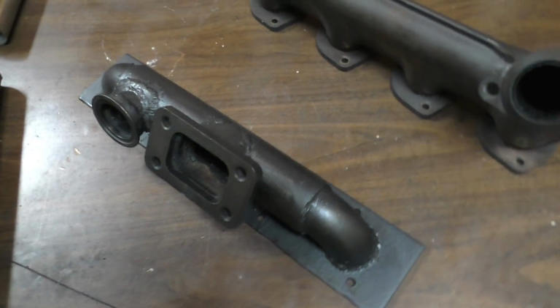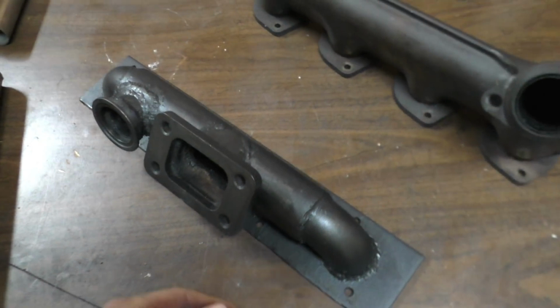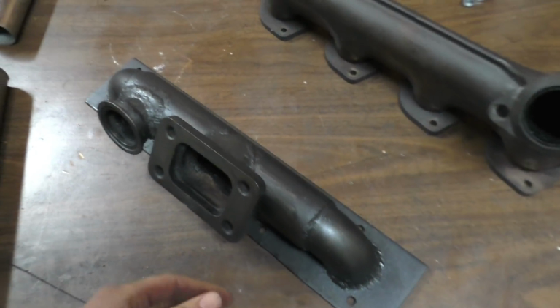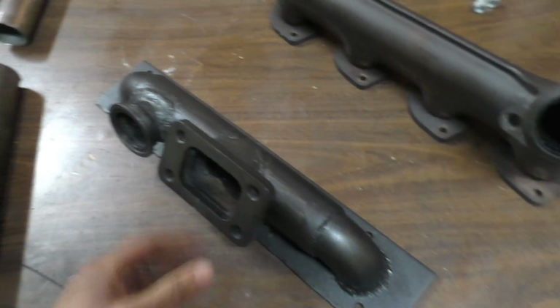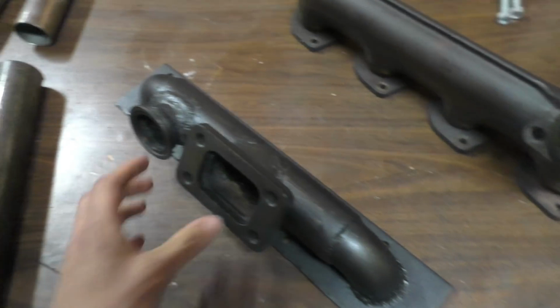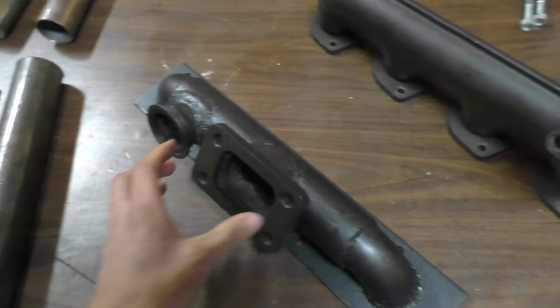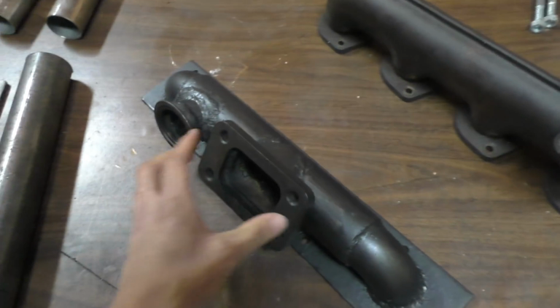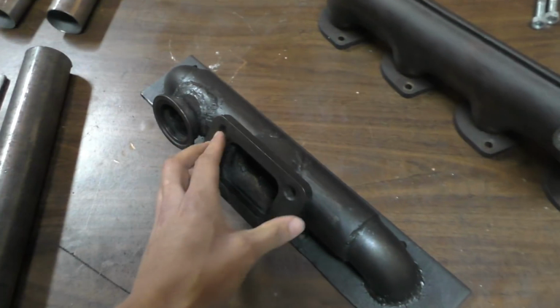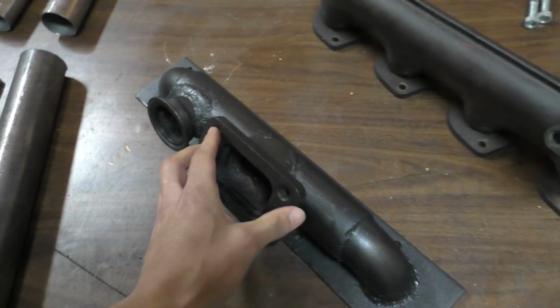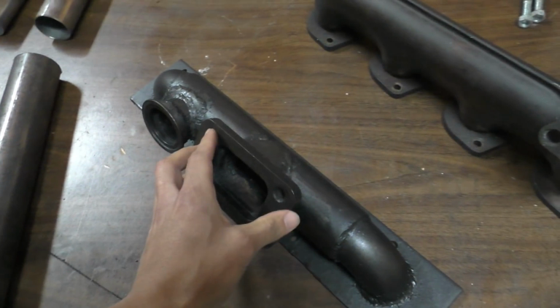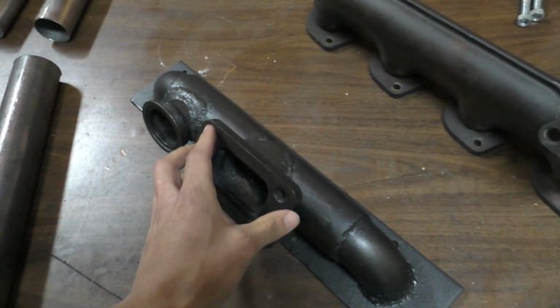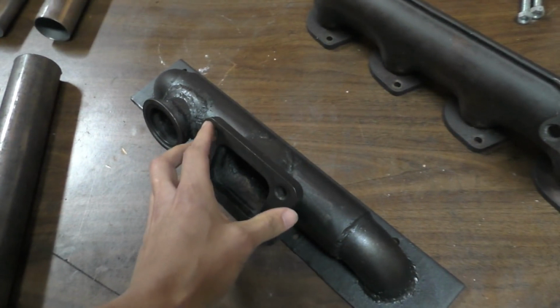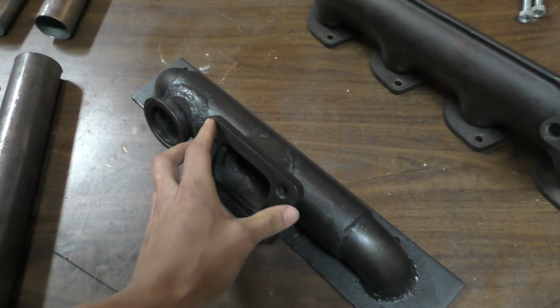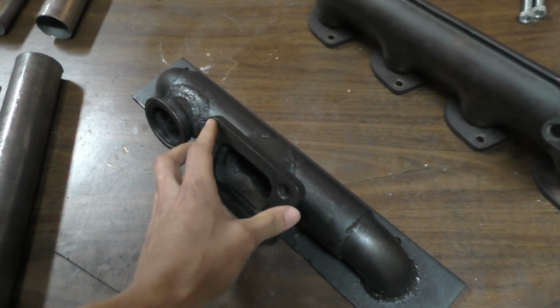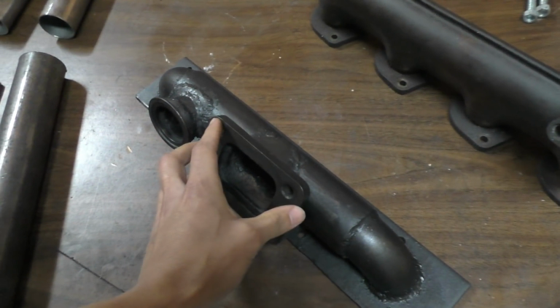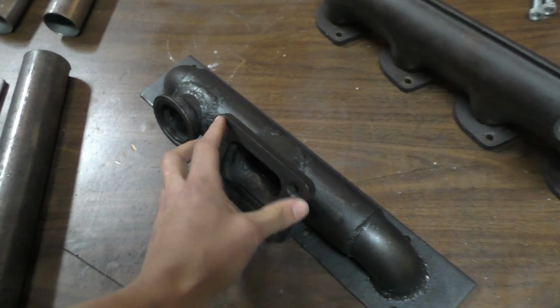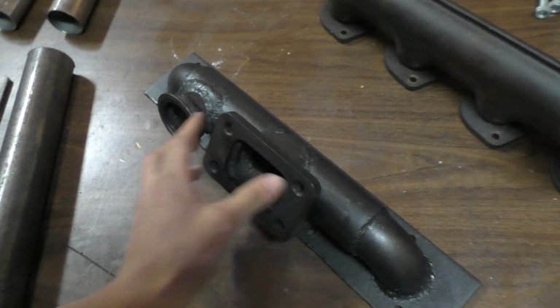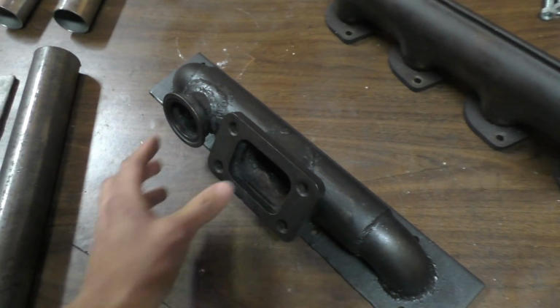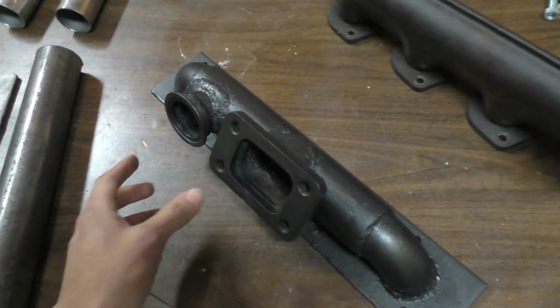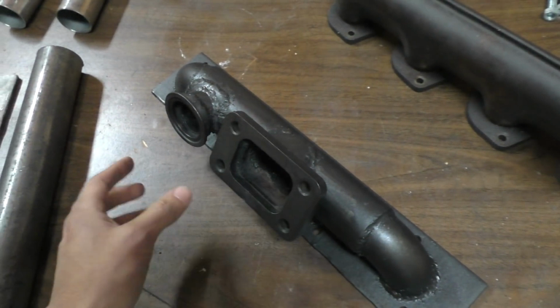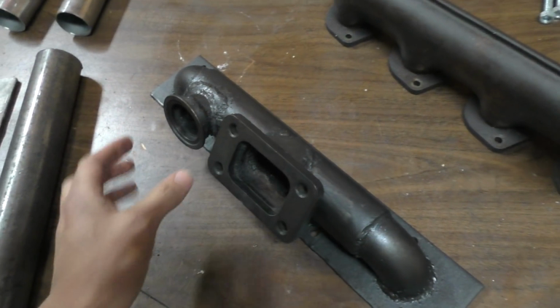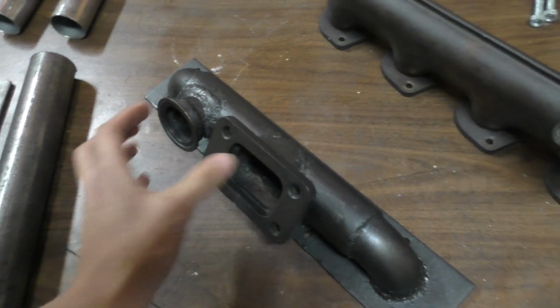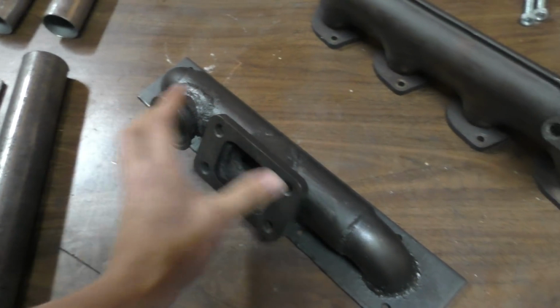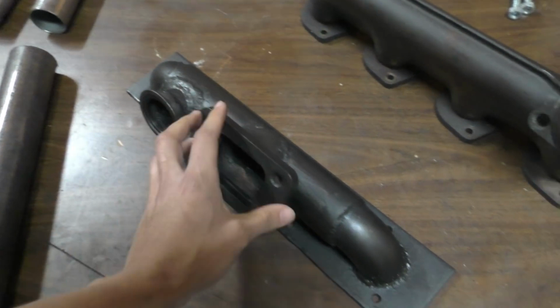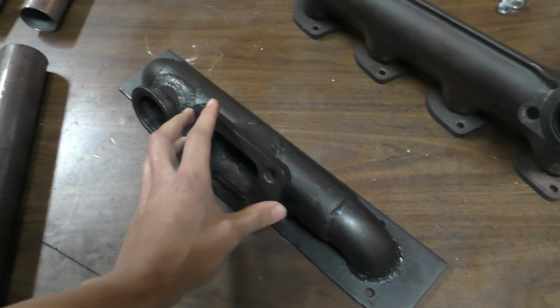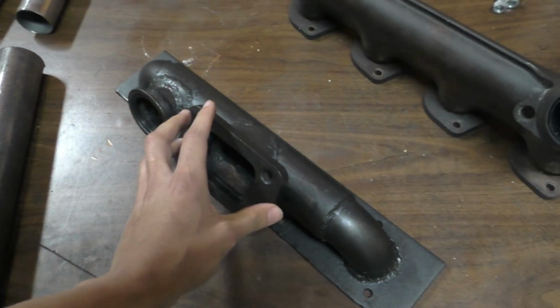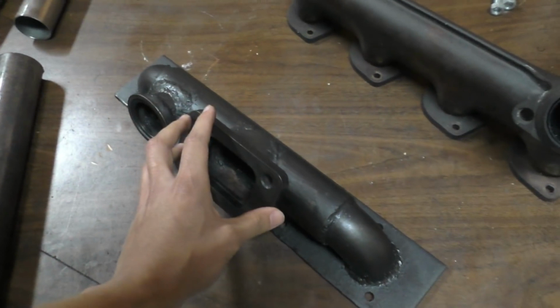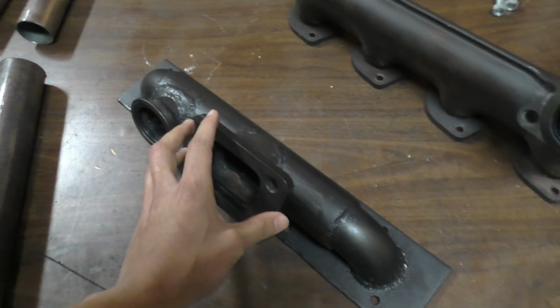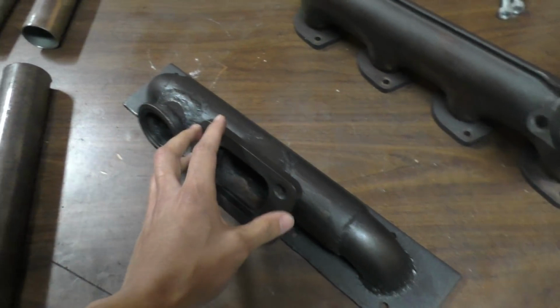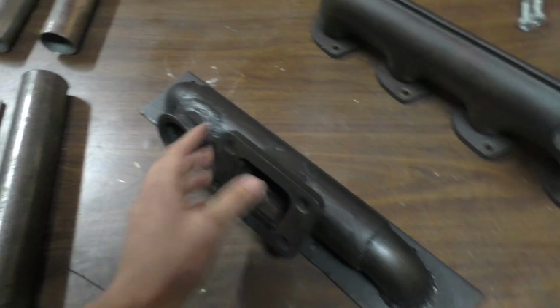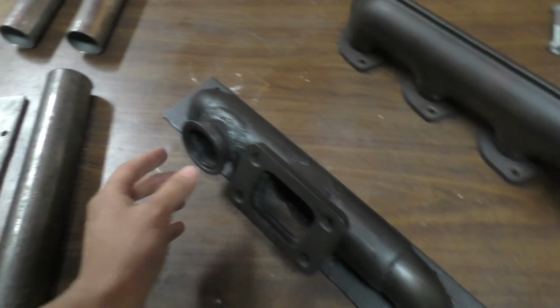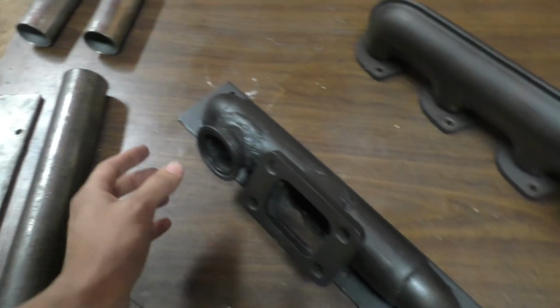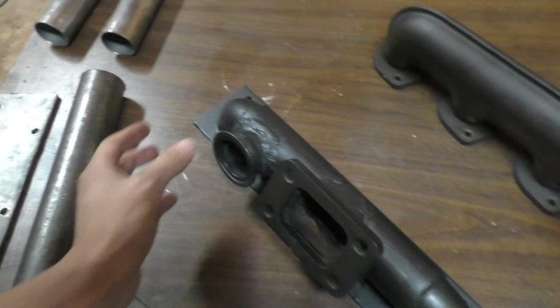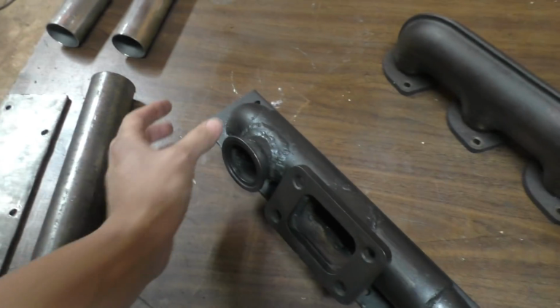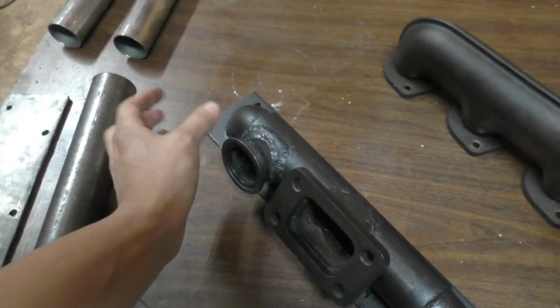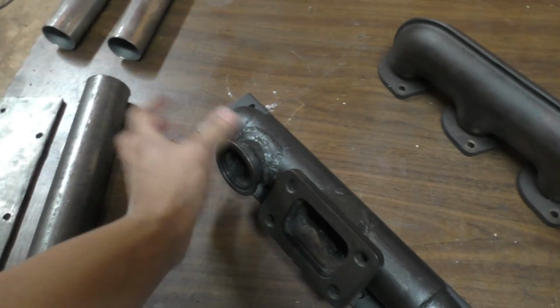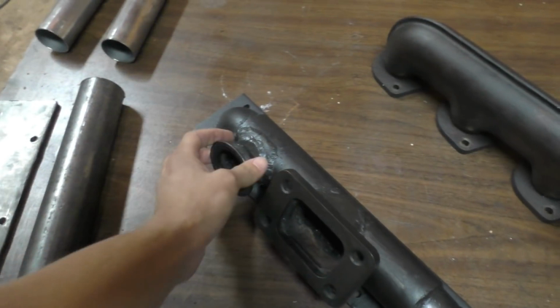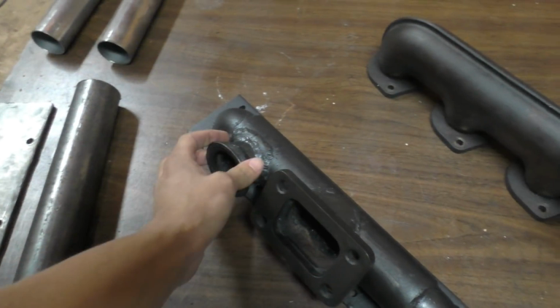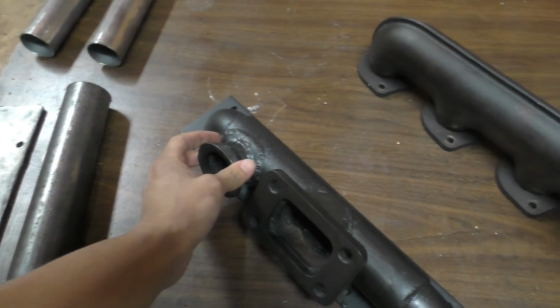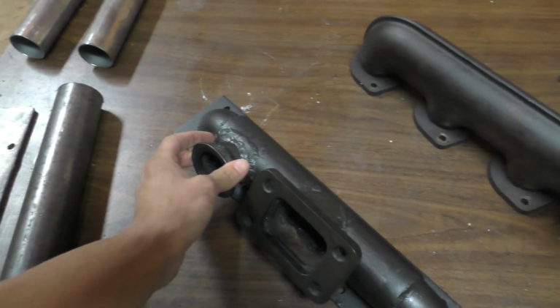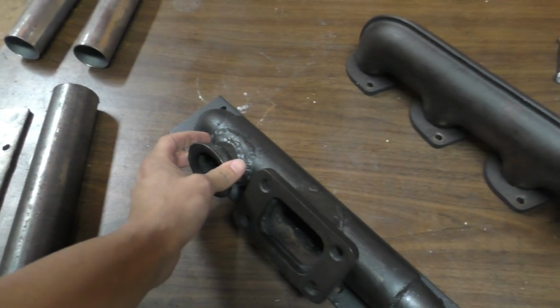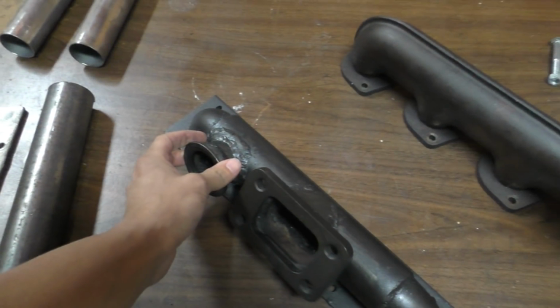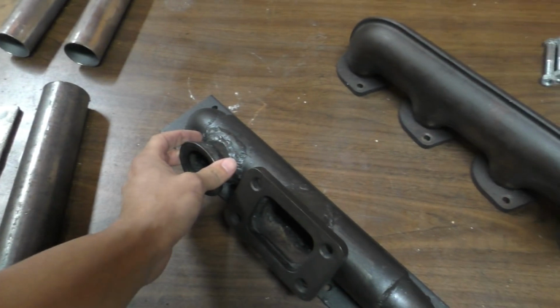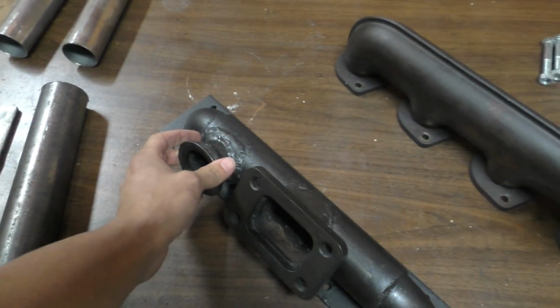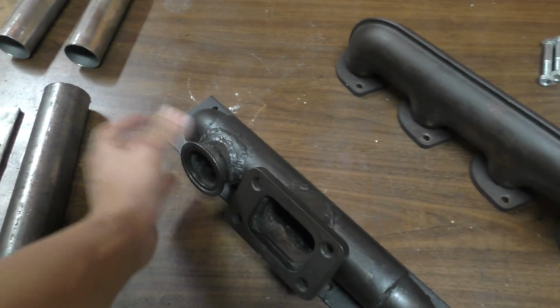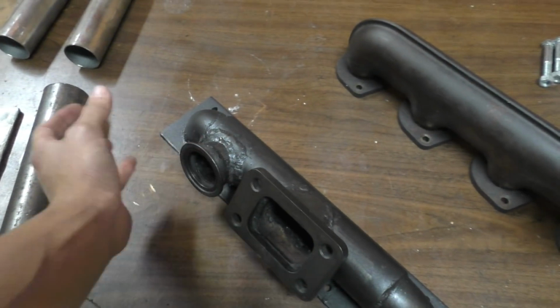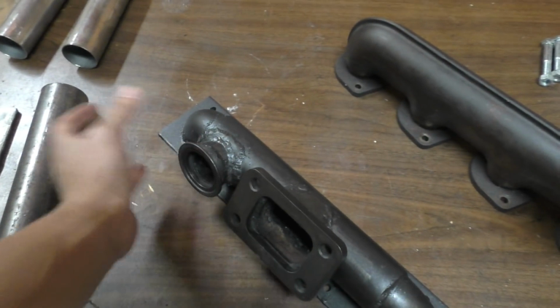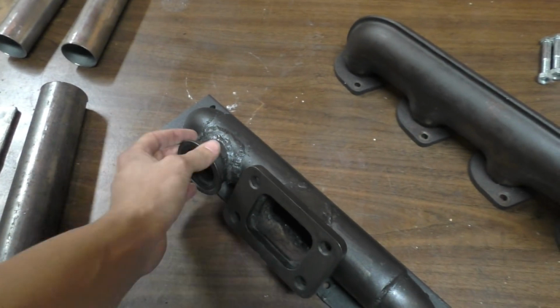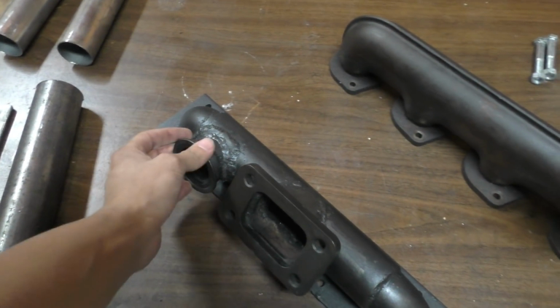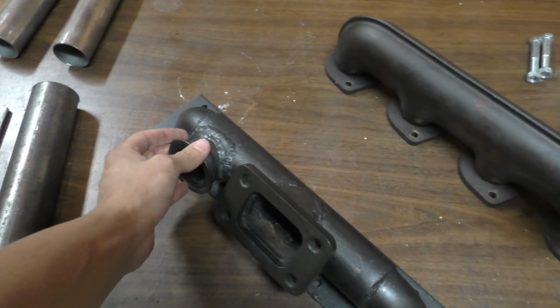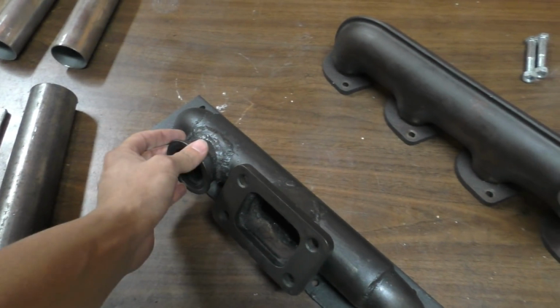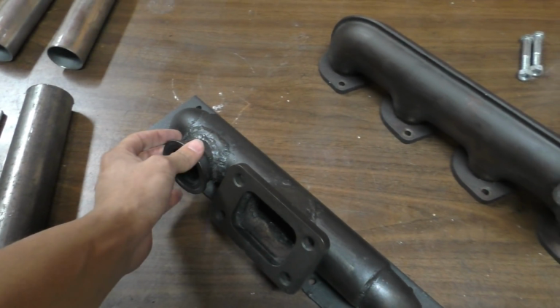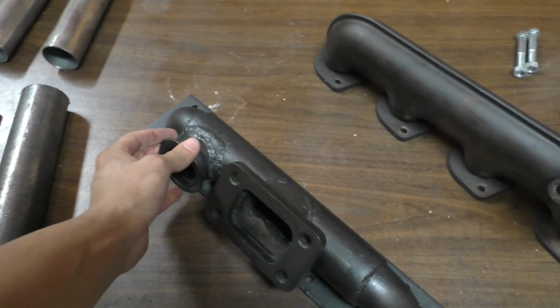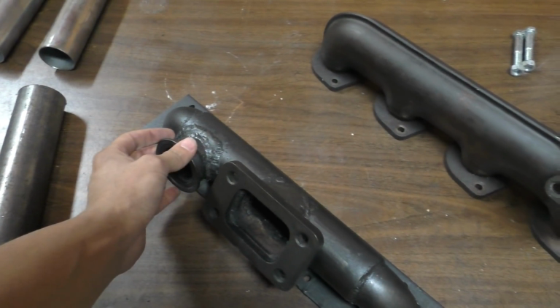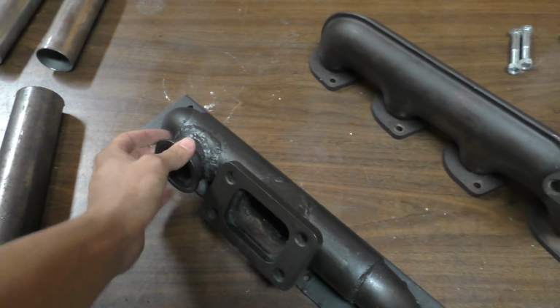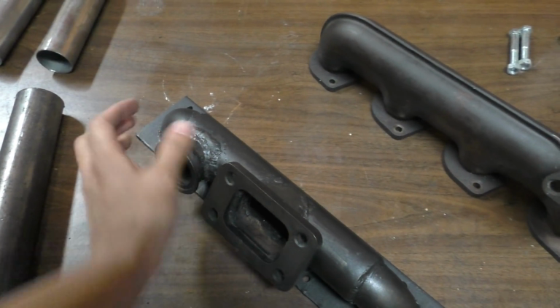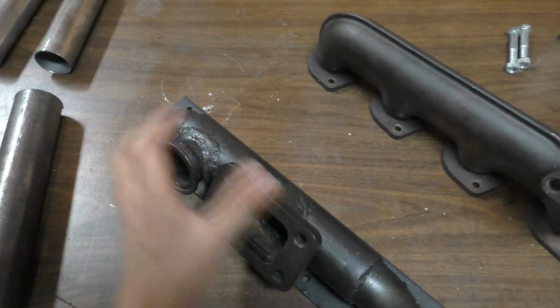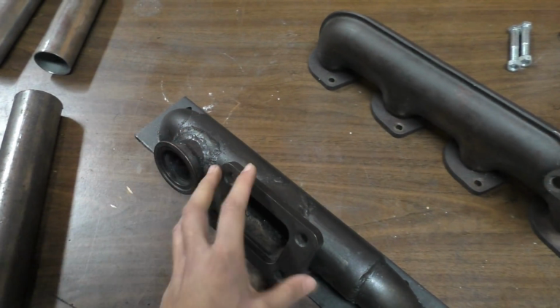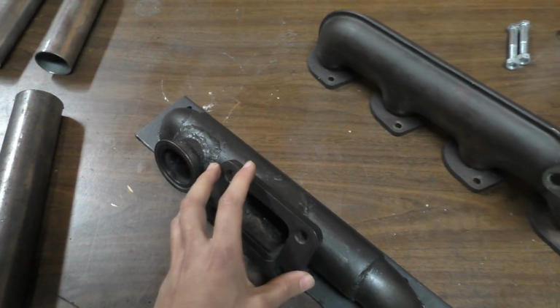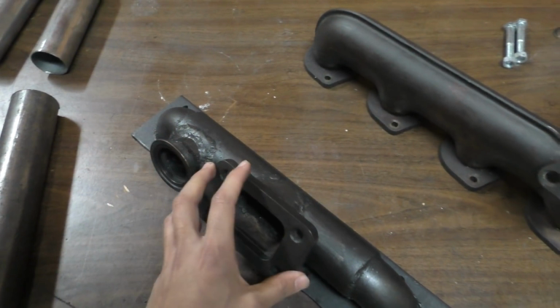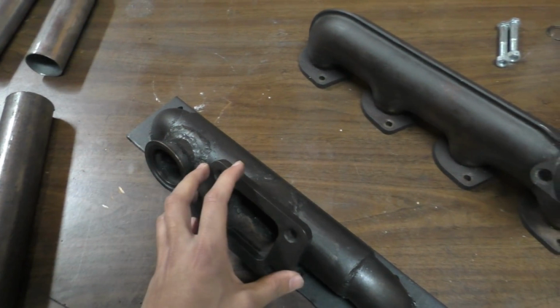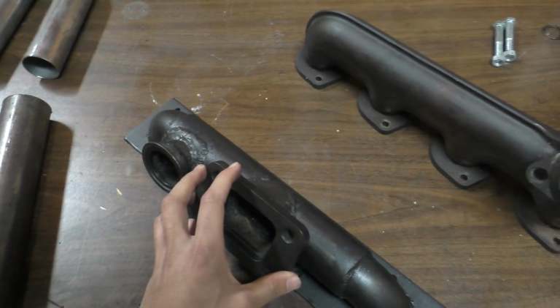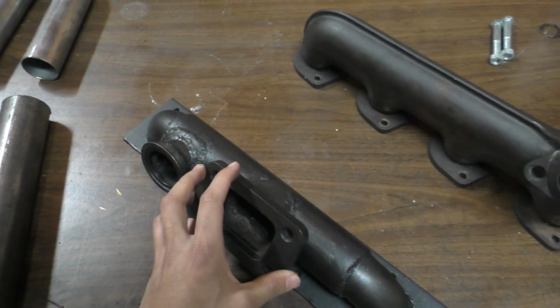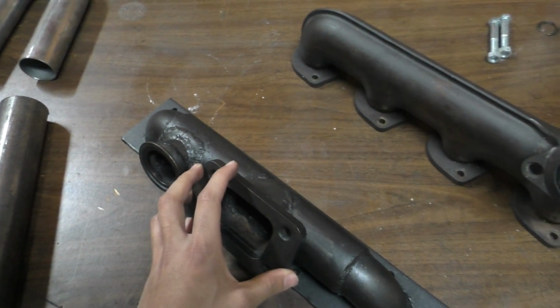The flanges are big enough anyway because there's a turbo flange and a wastegate flange — the wastegate is going to connect here and the turbo is going to connect here.